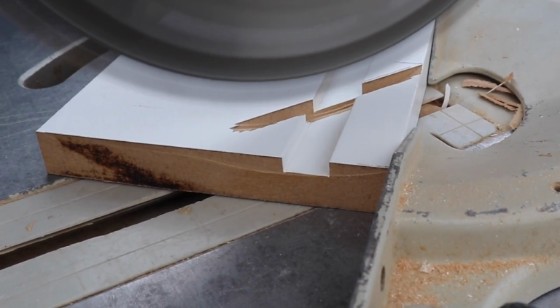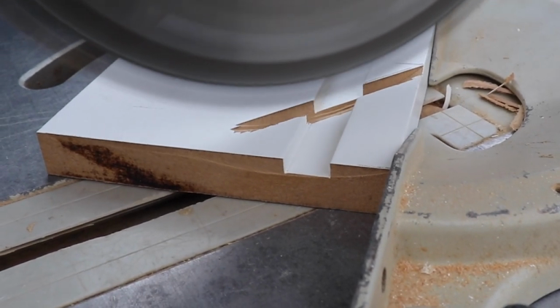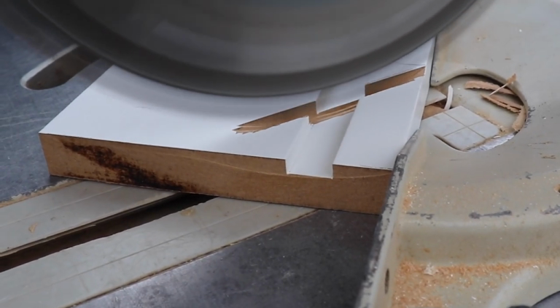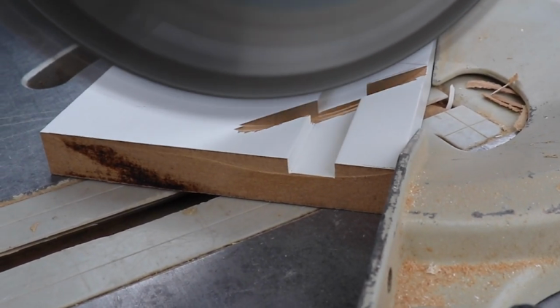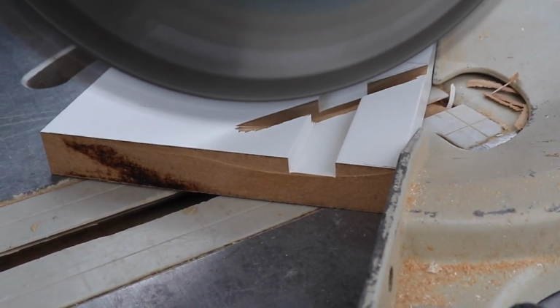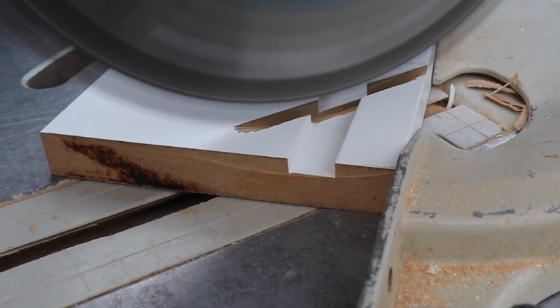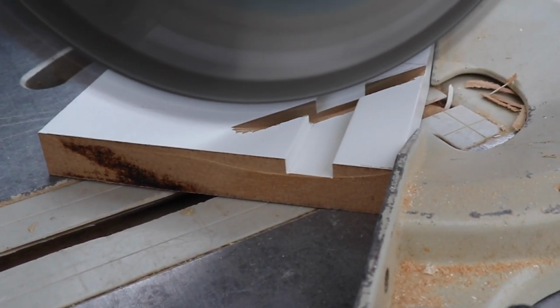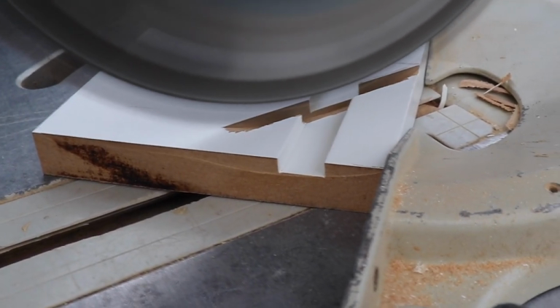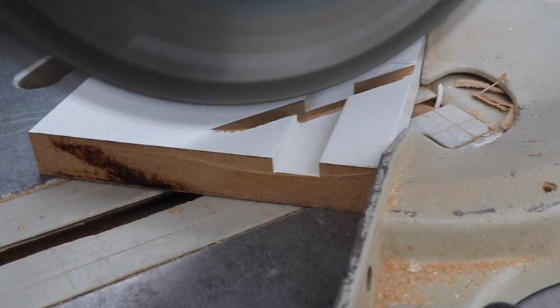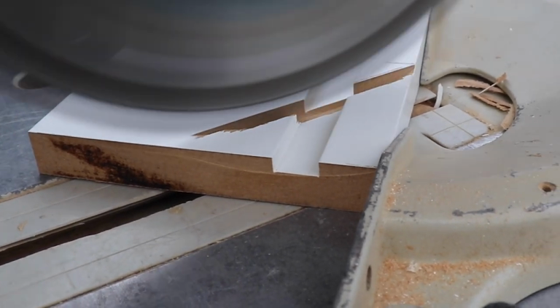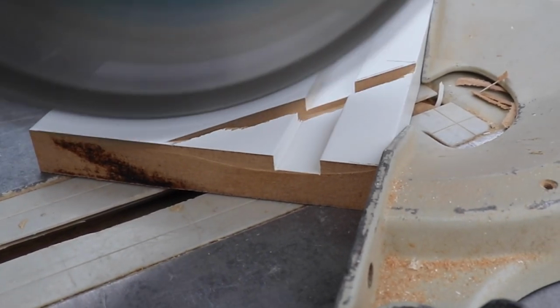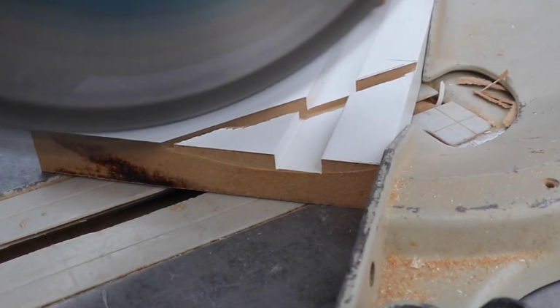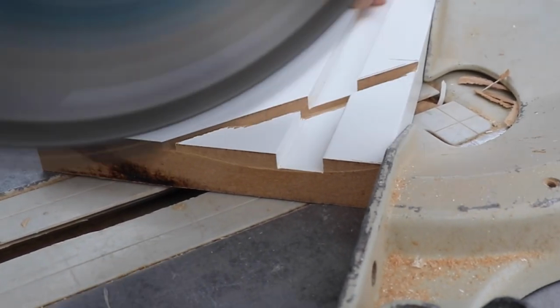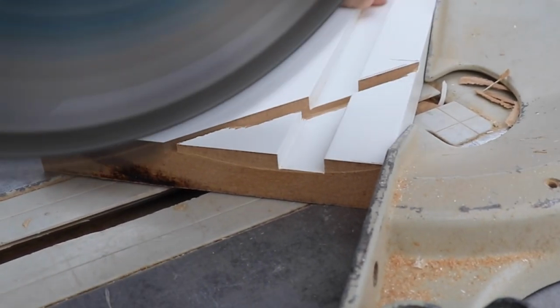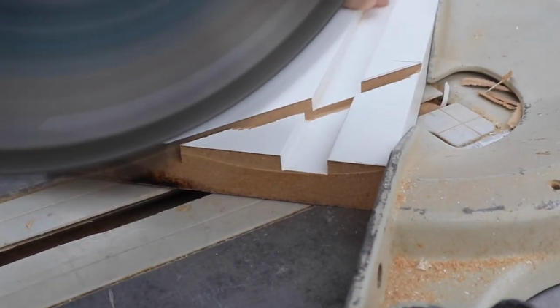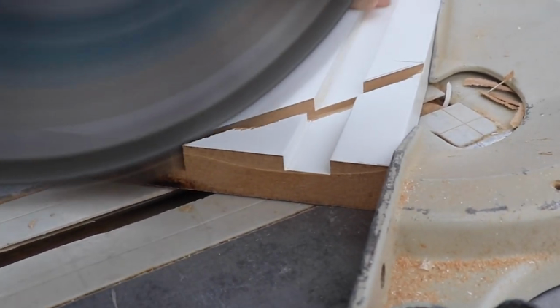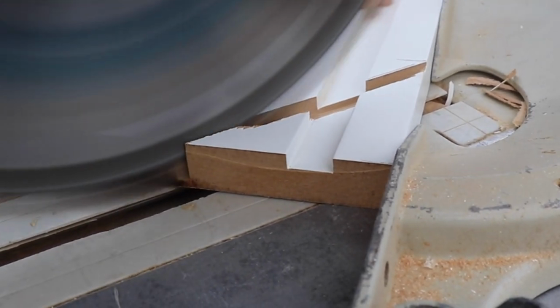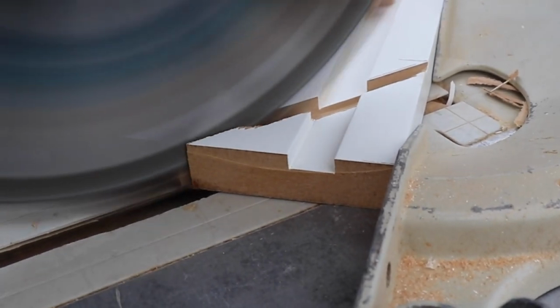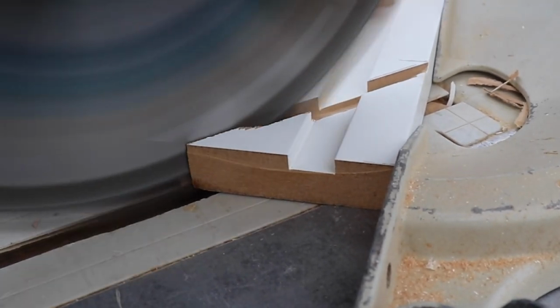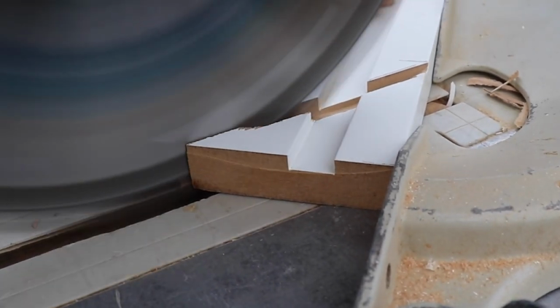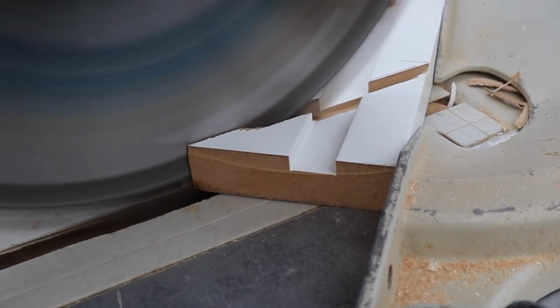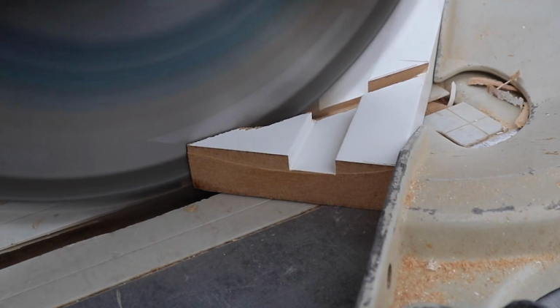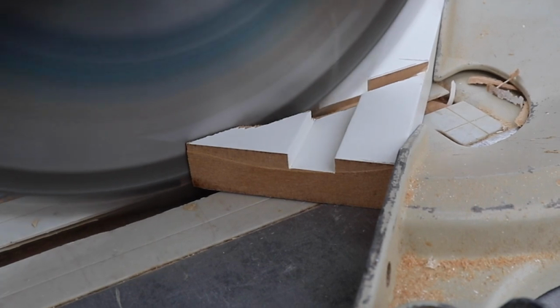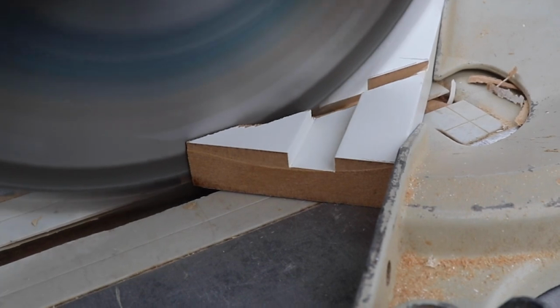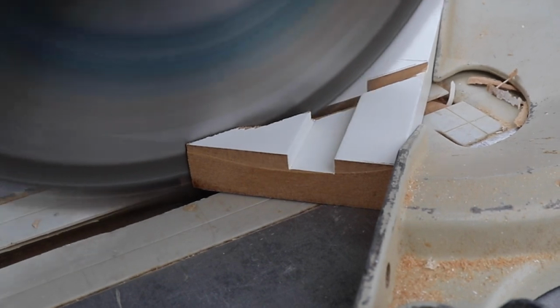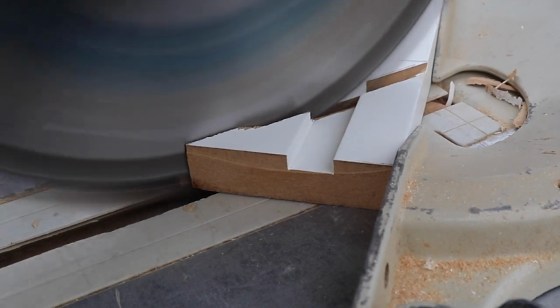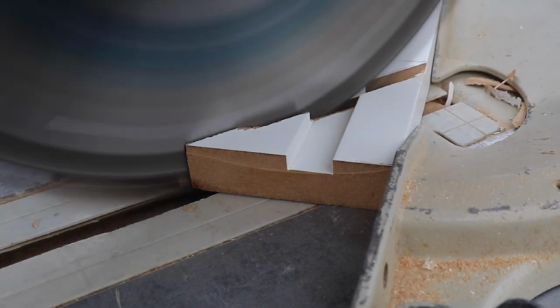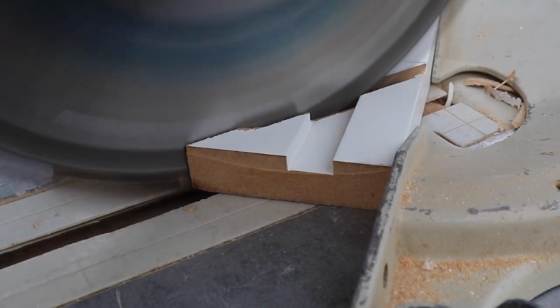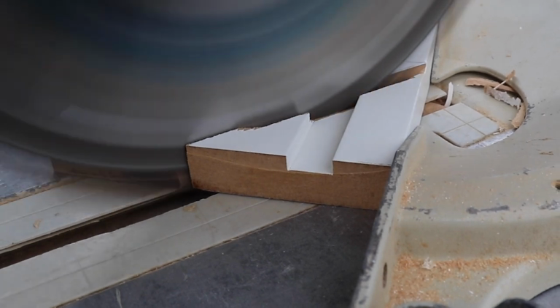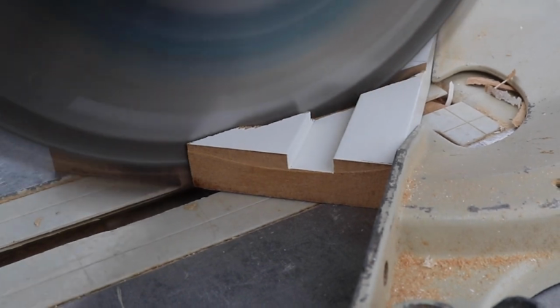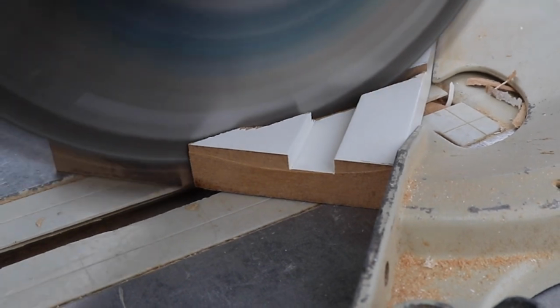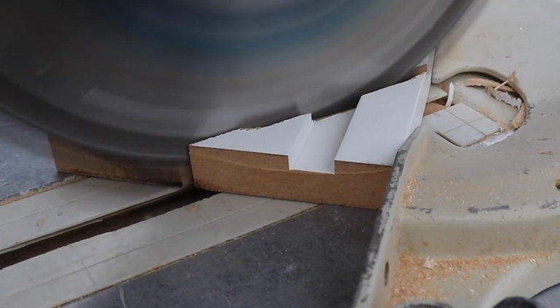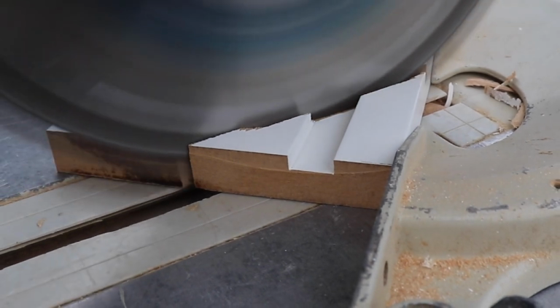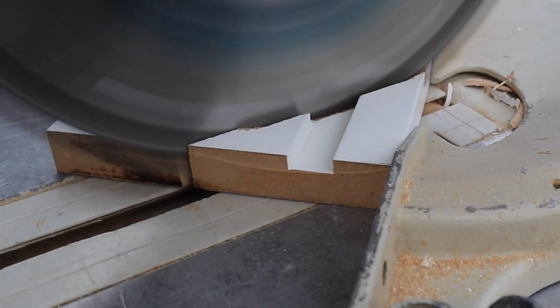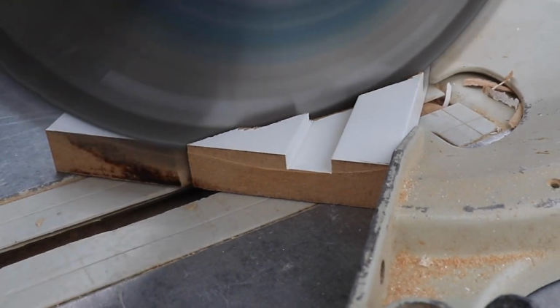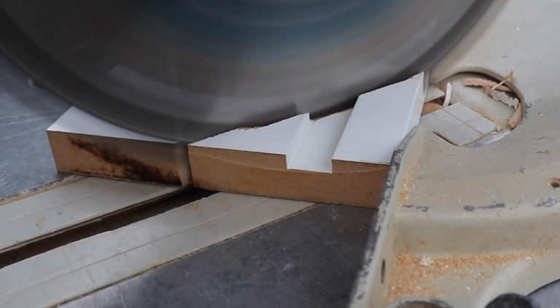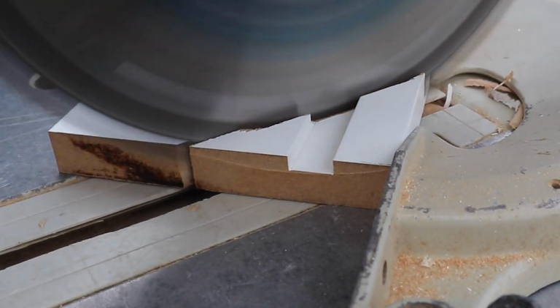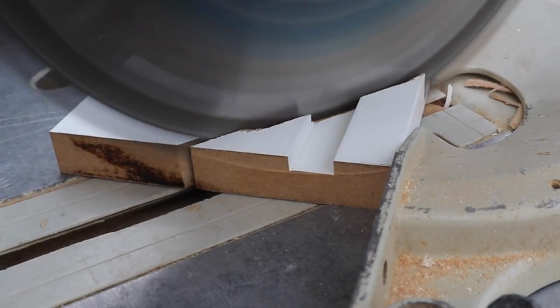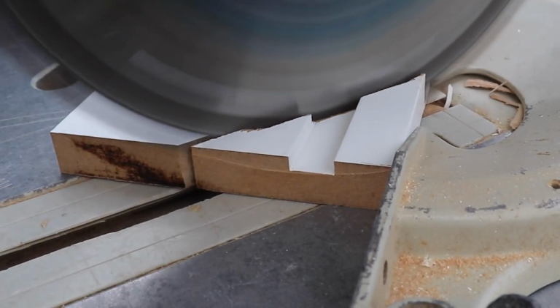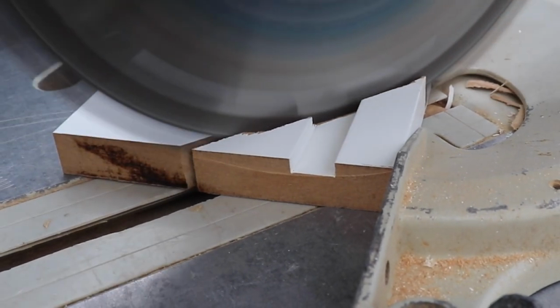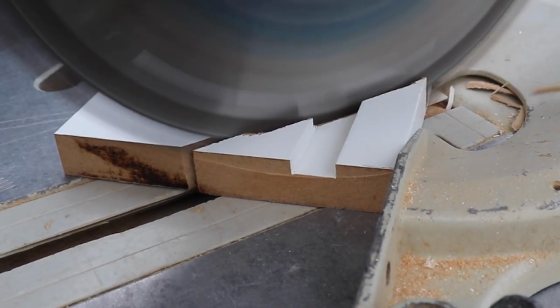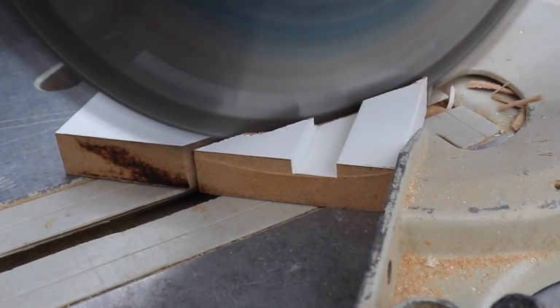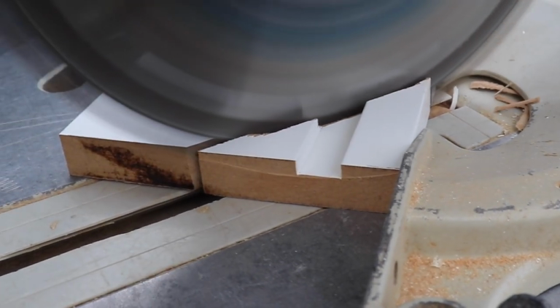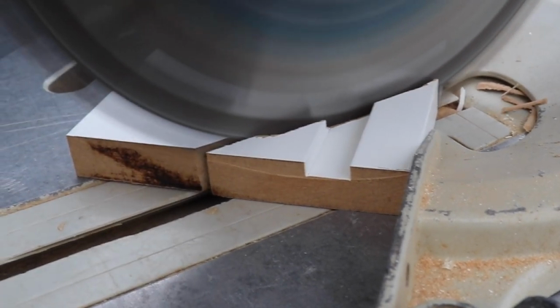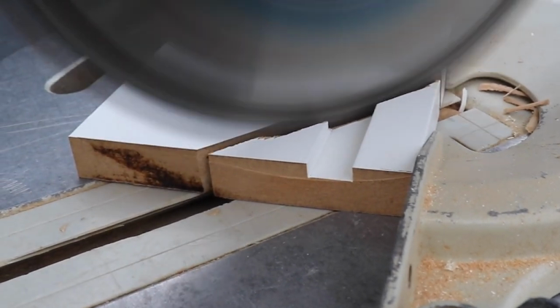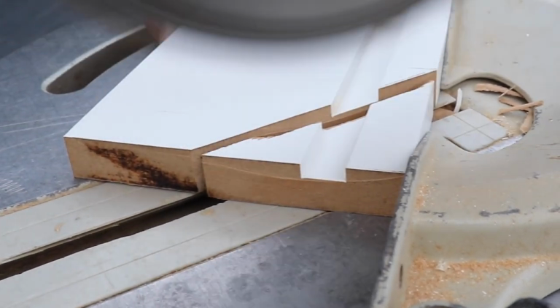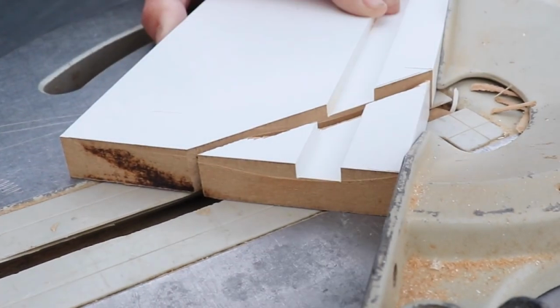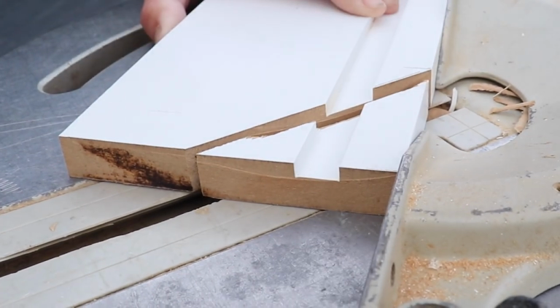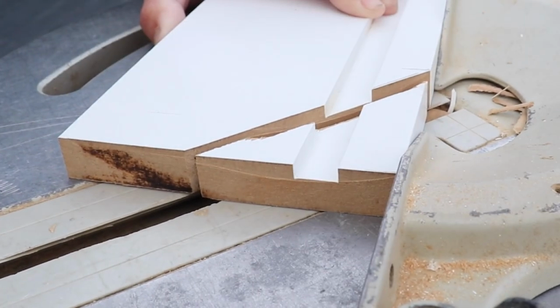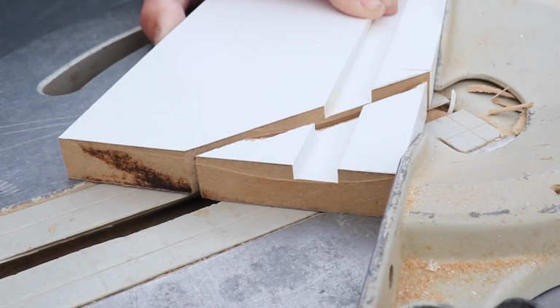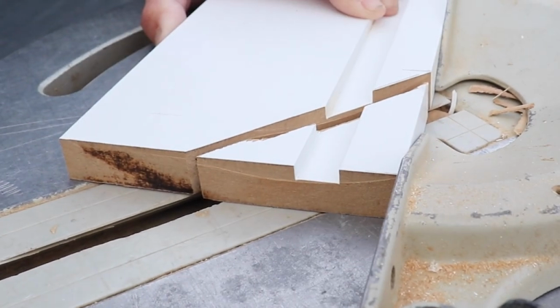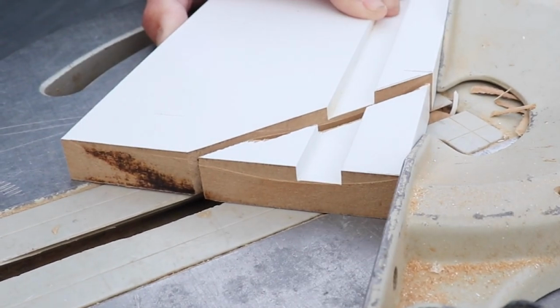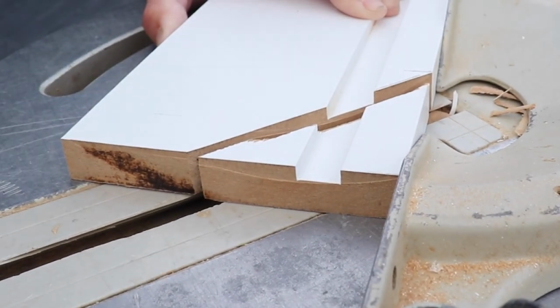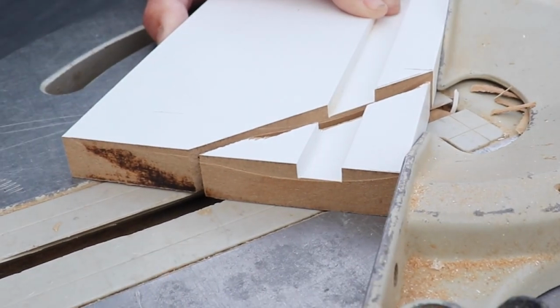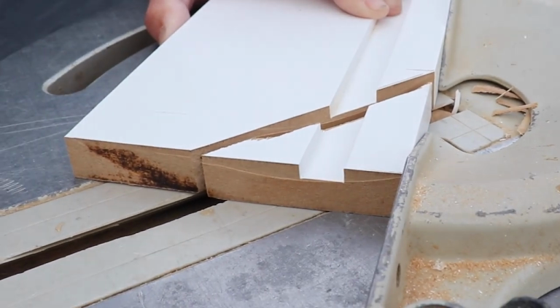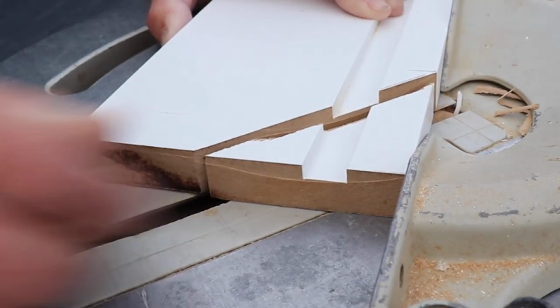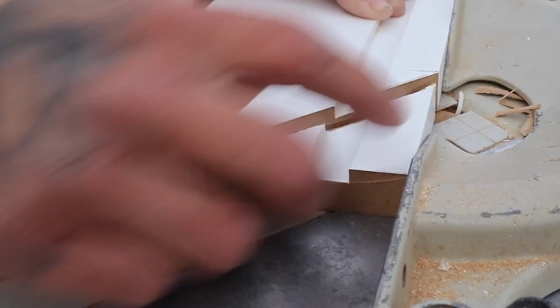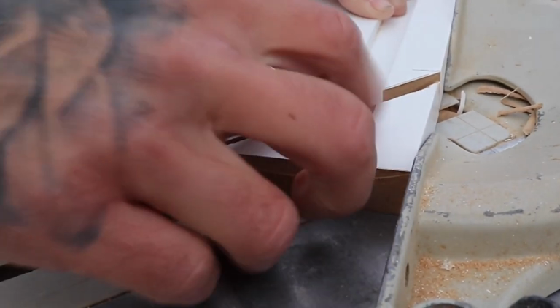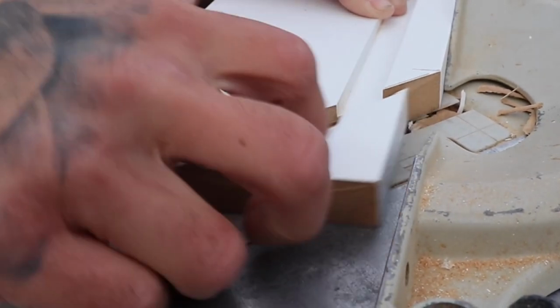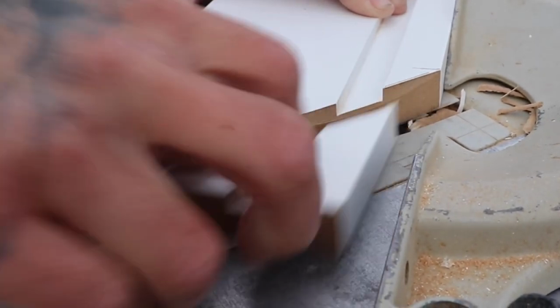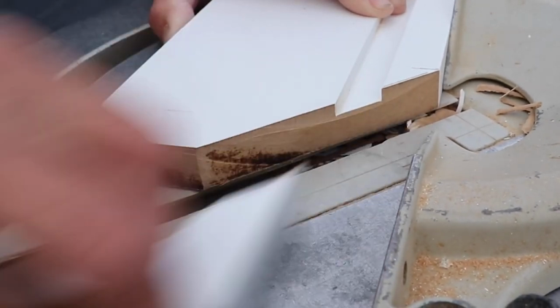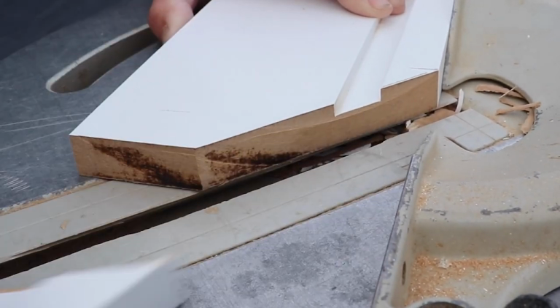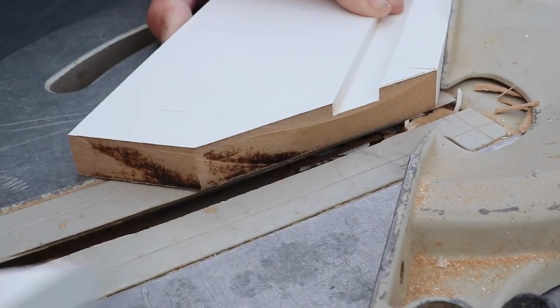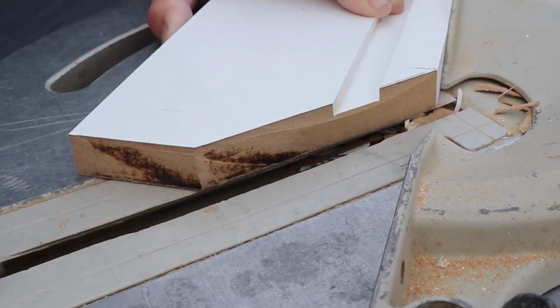On the mitre saw we're cutting a few millimetres away from our mark and then gradually getting closer so that the cut is as accurate as possible.